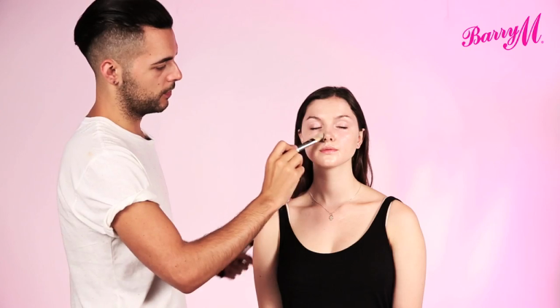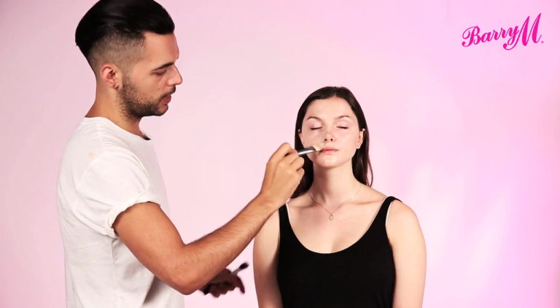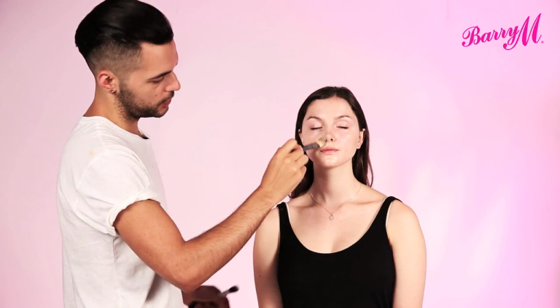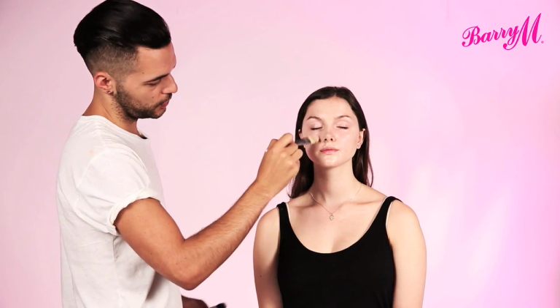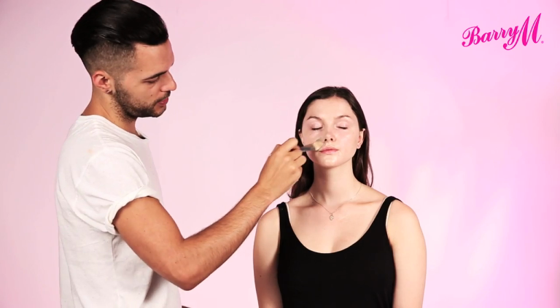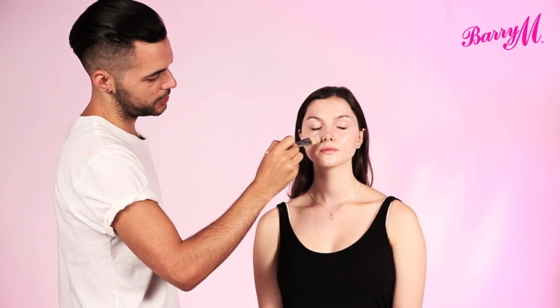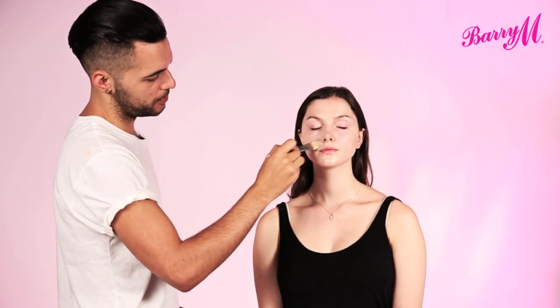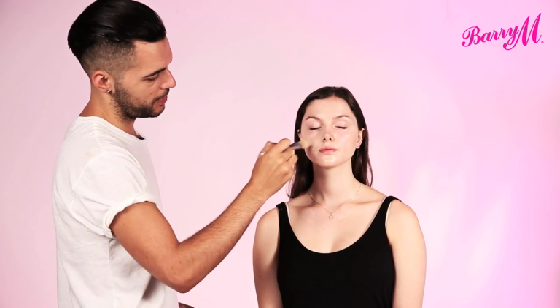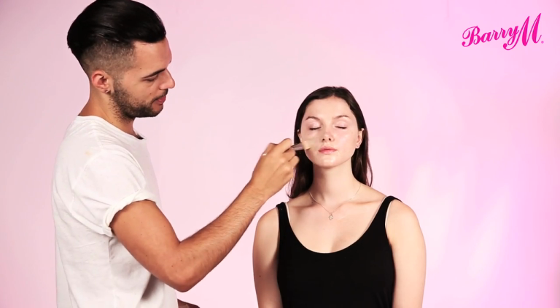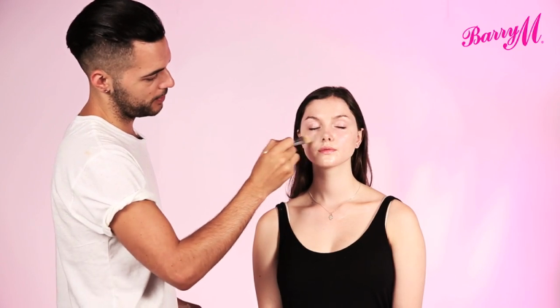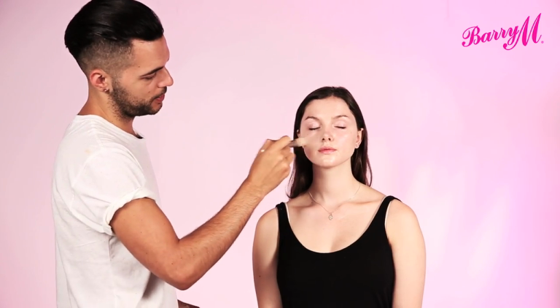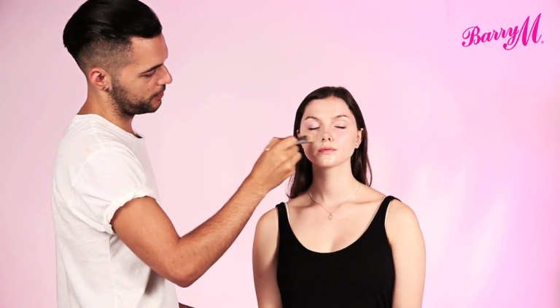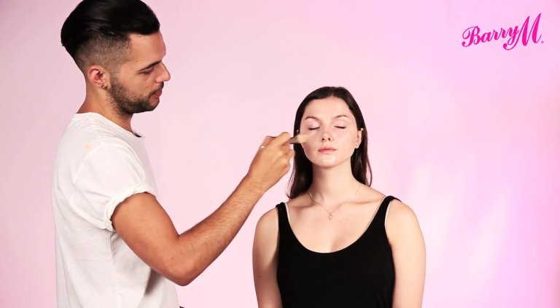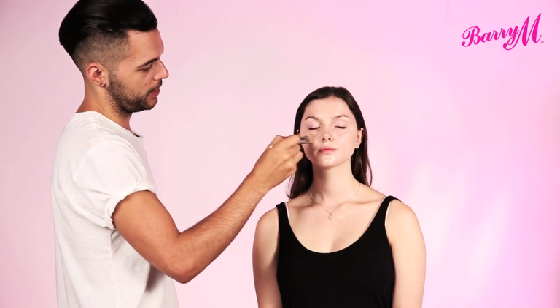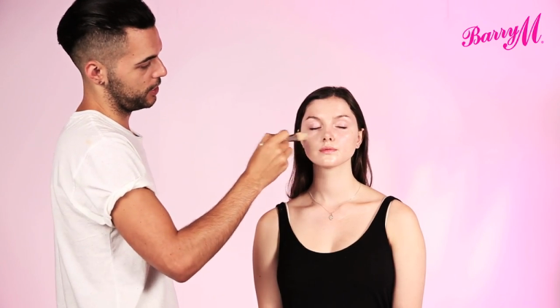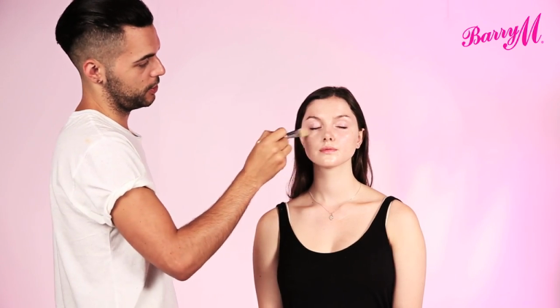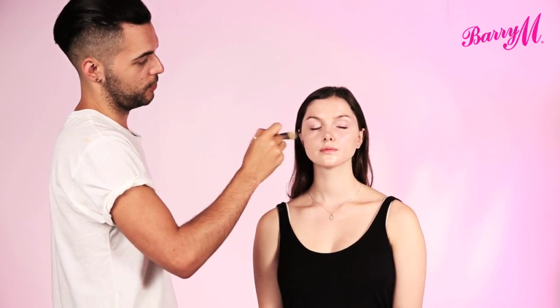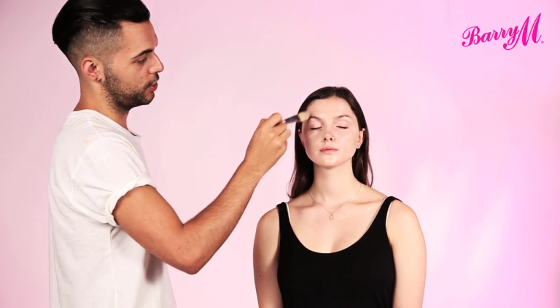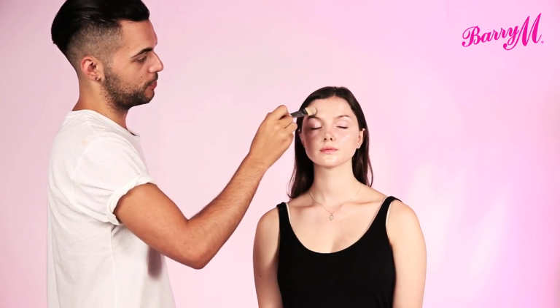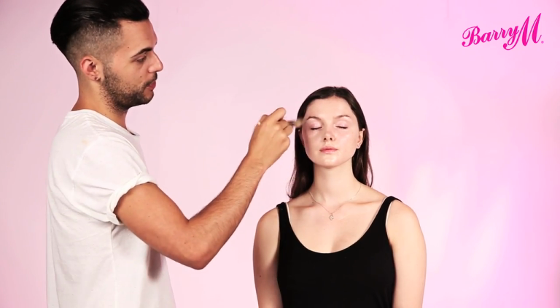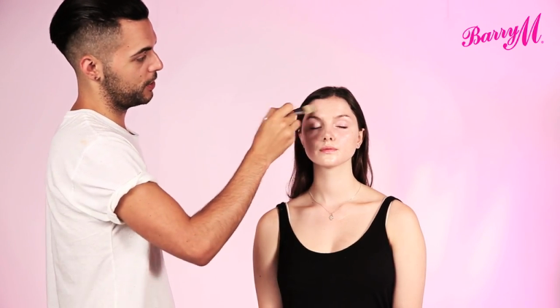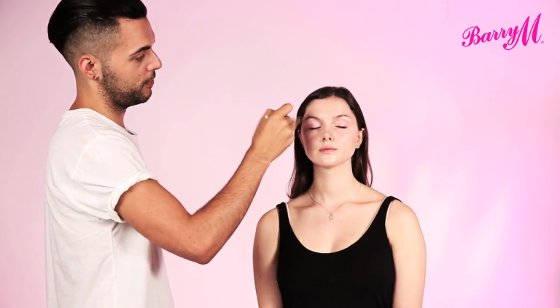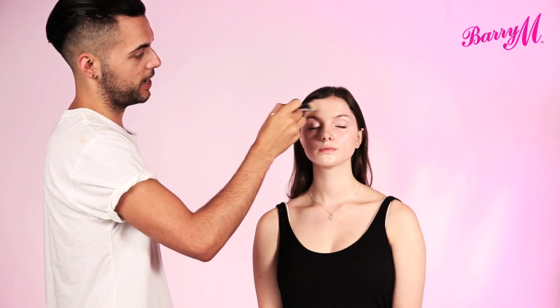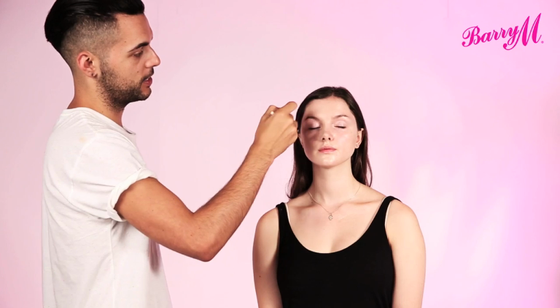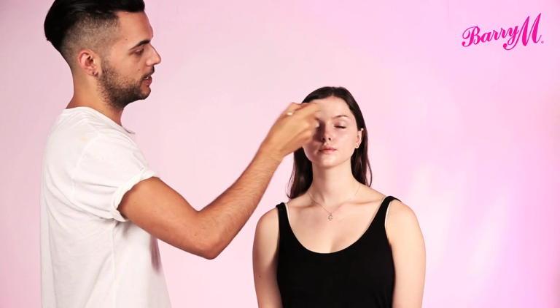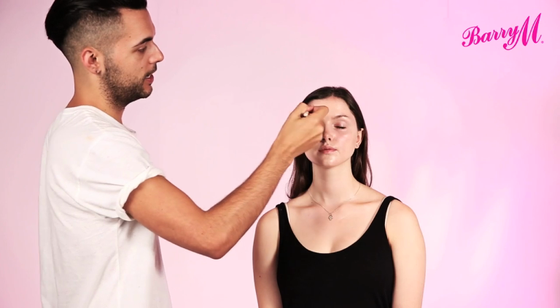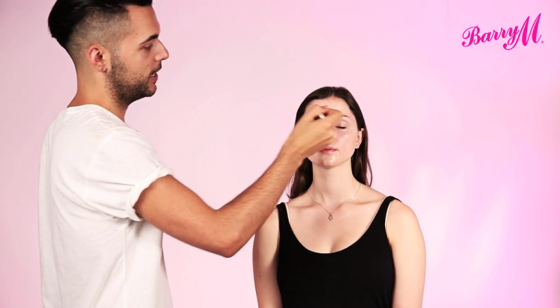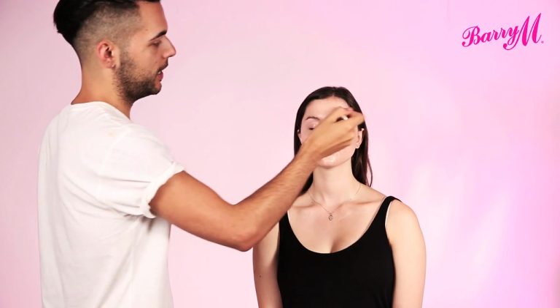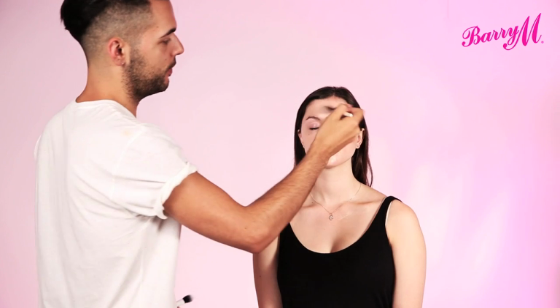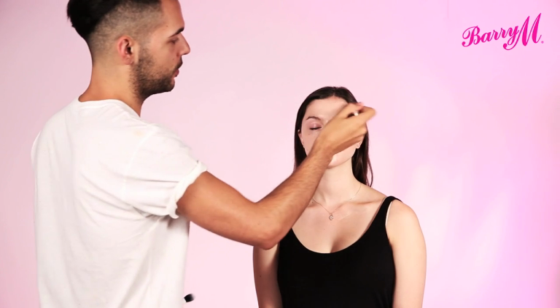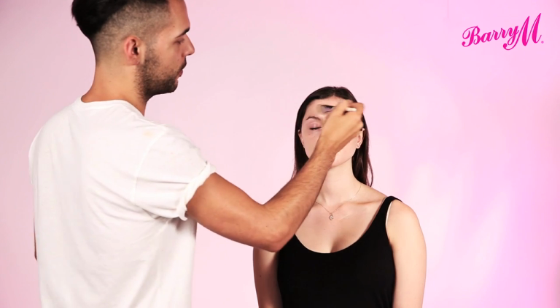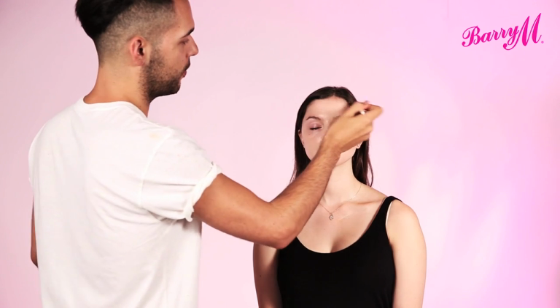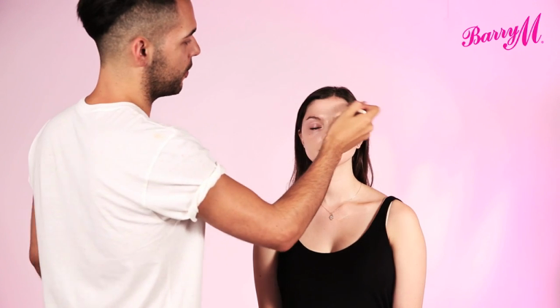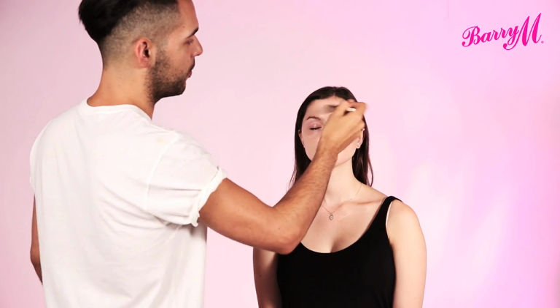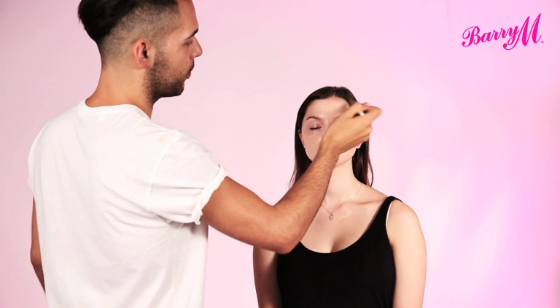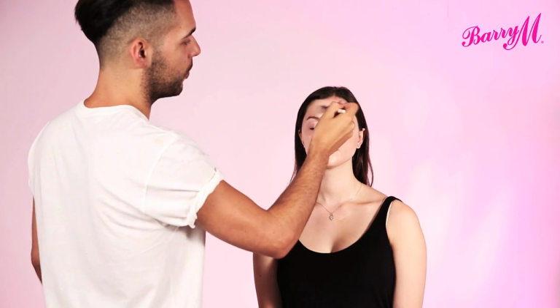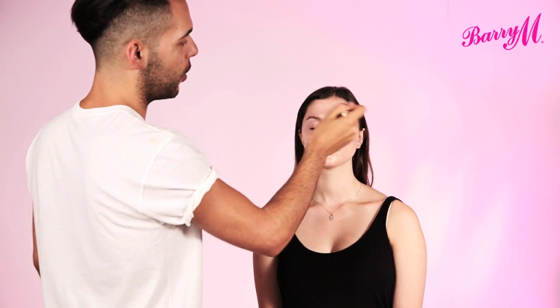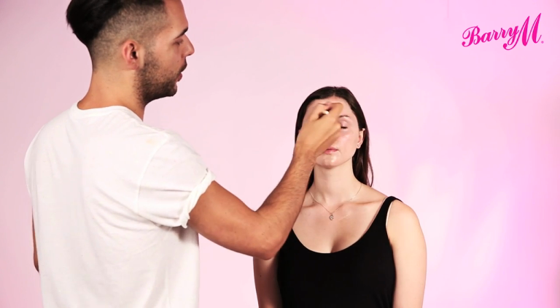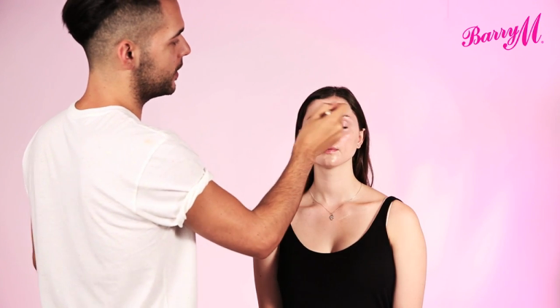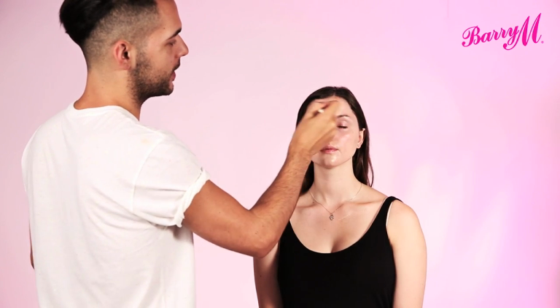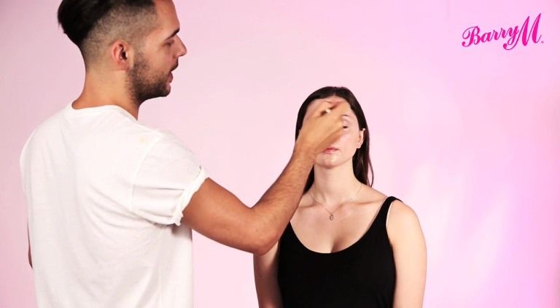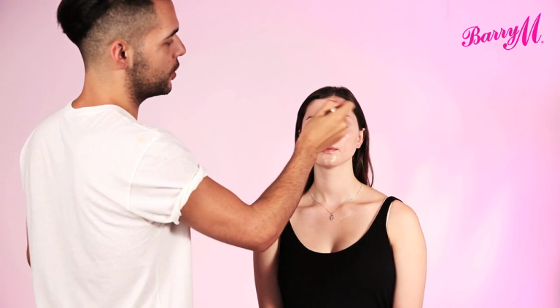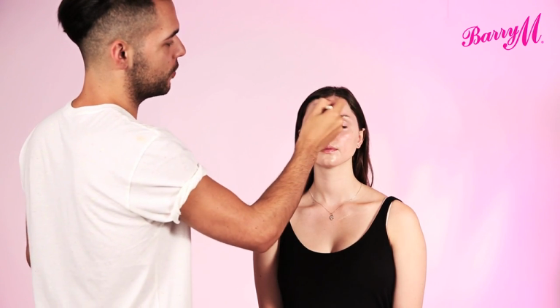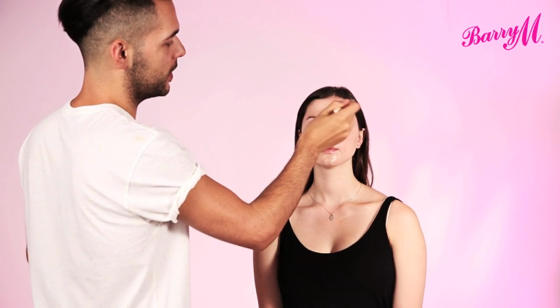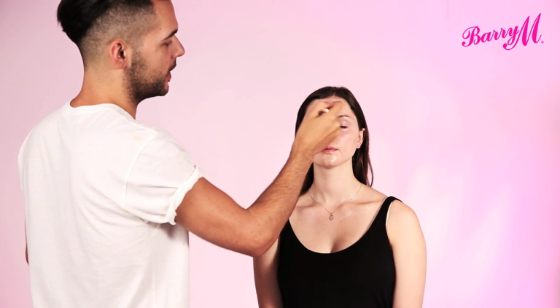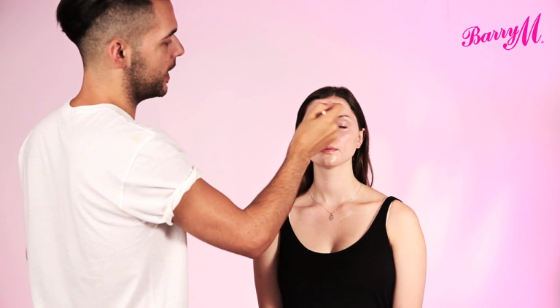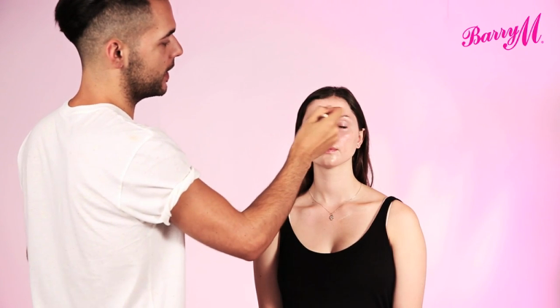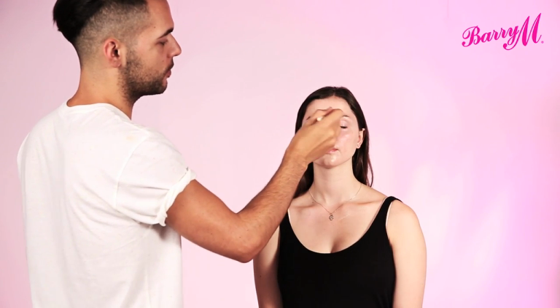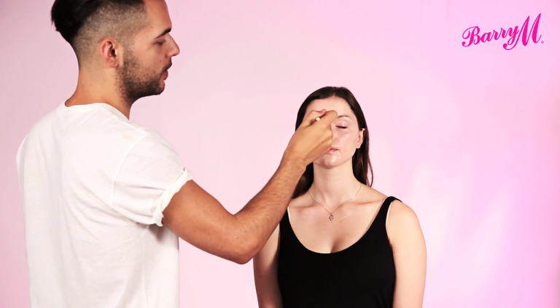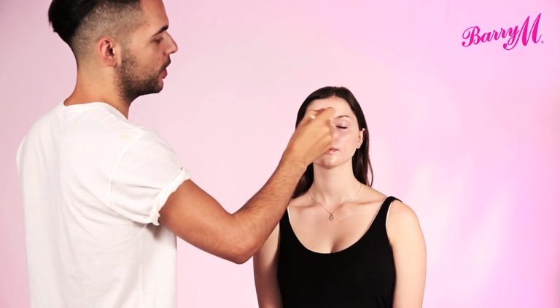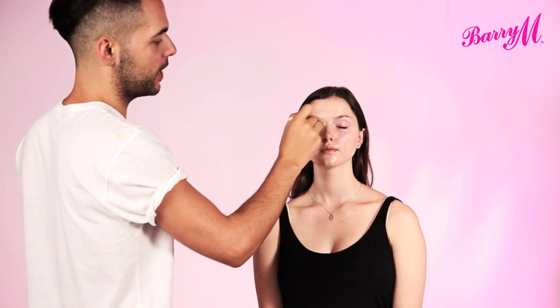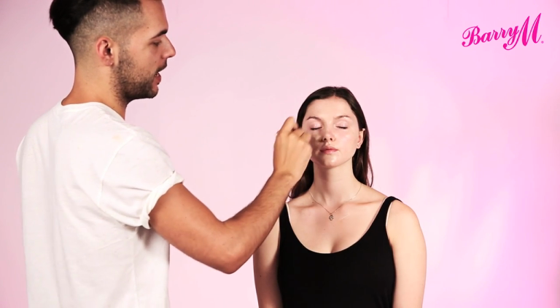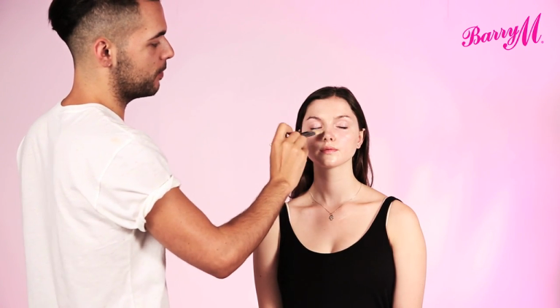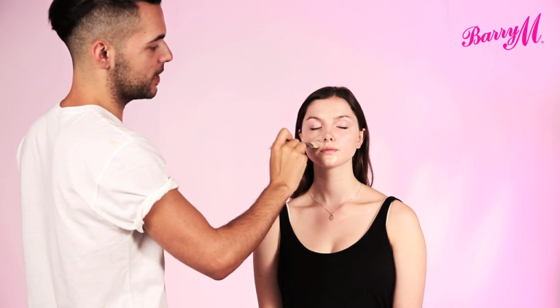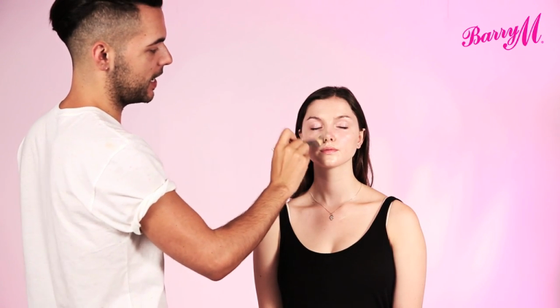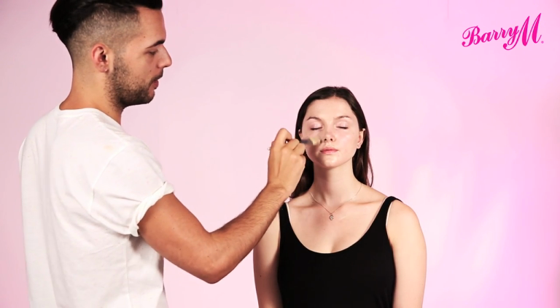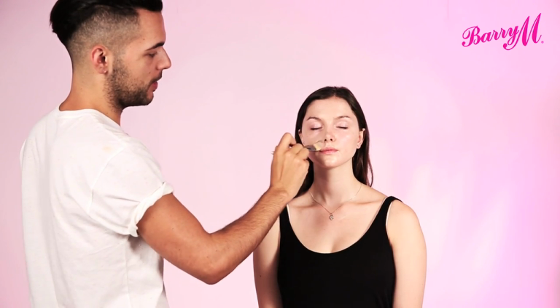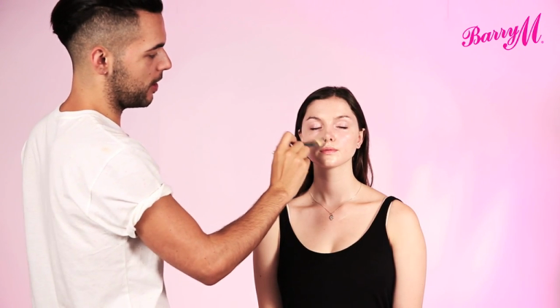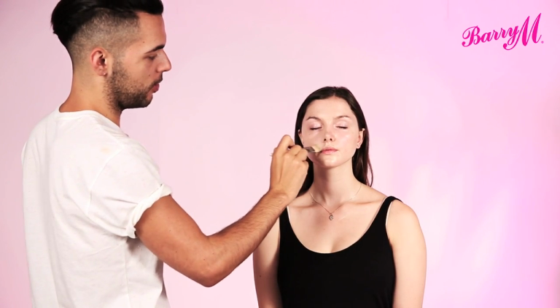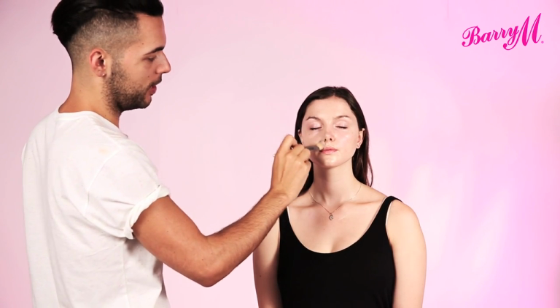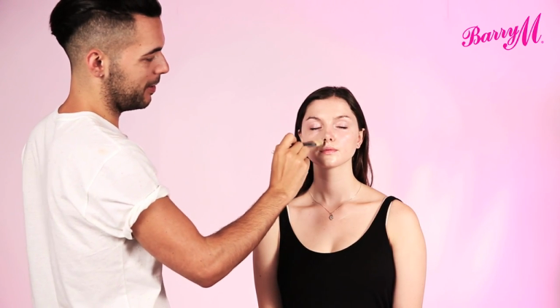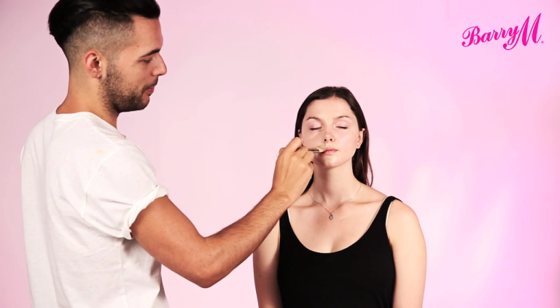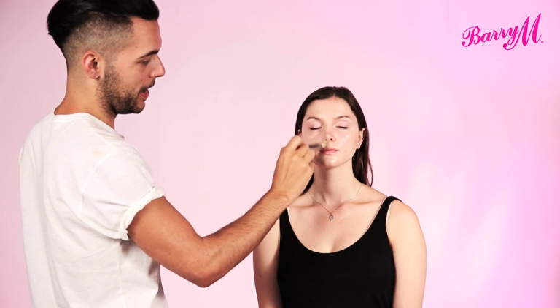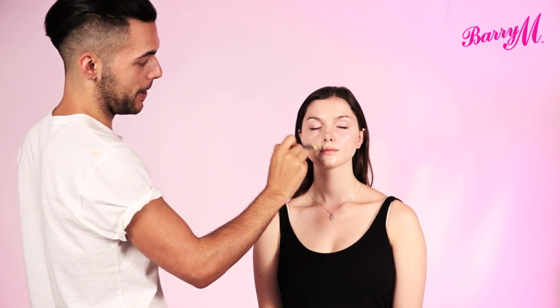So this is a matte finish foundation, which is perfect if you suffer from oily skin during the day — it's really going to help to keep that oil at bay.